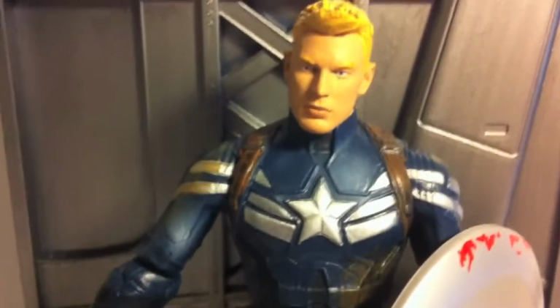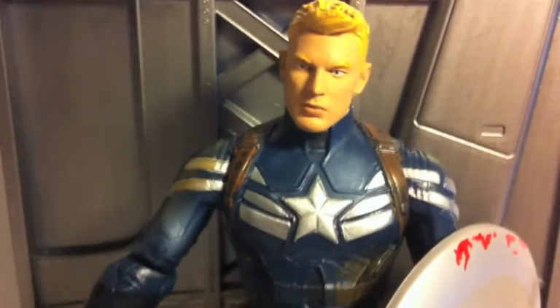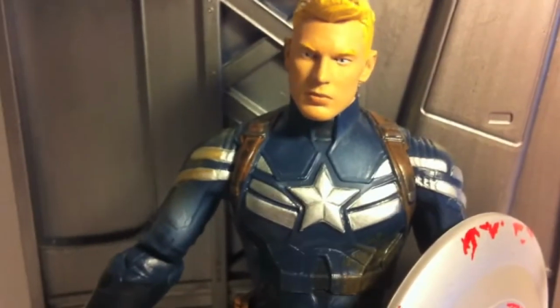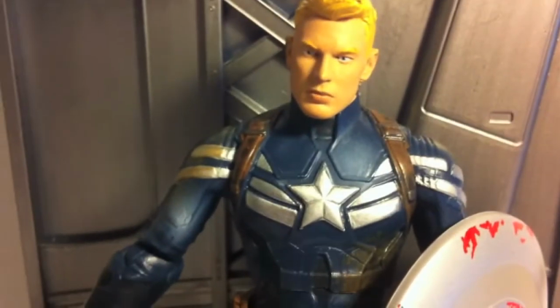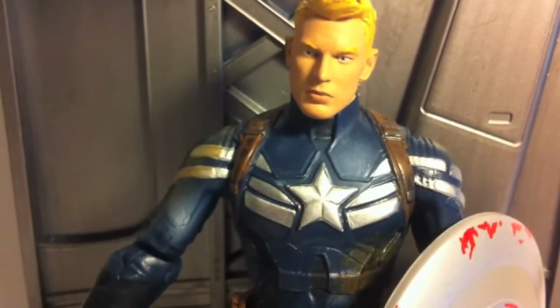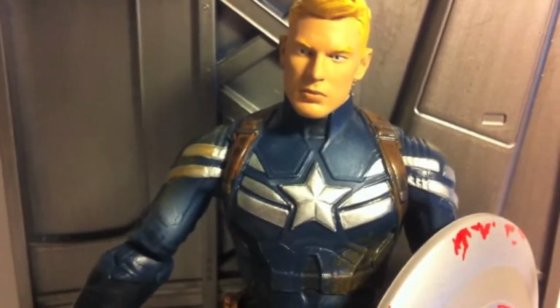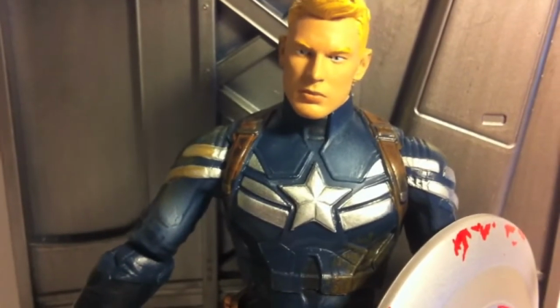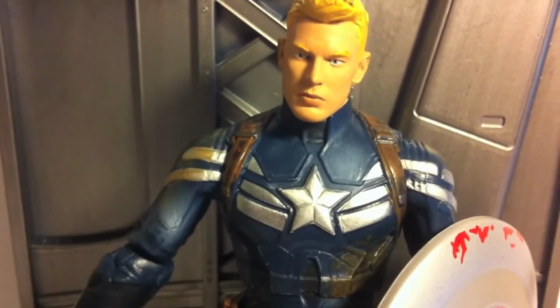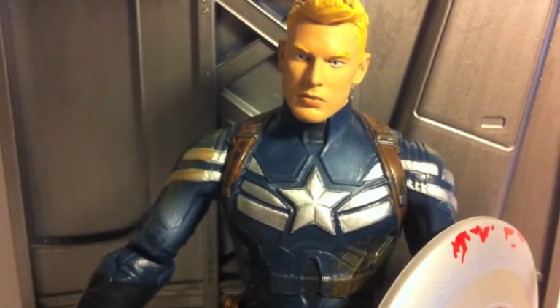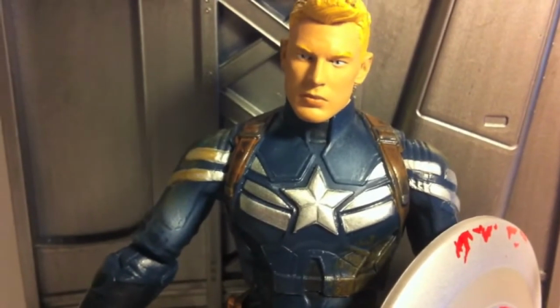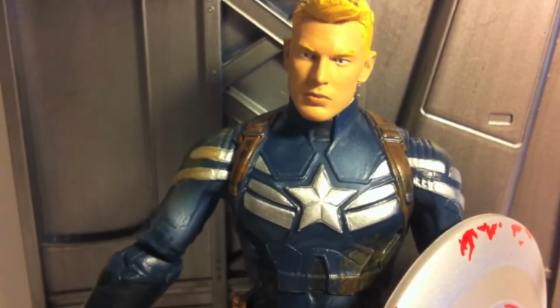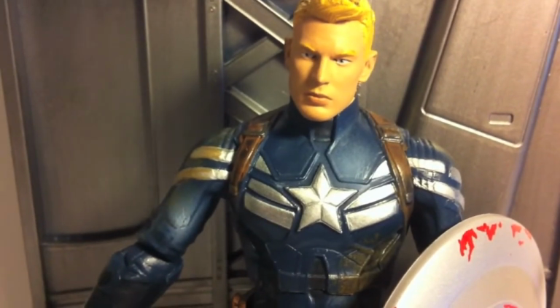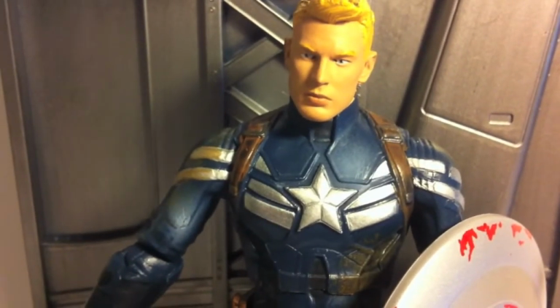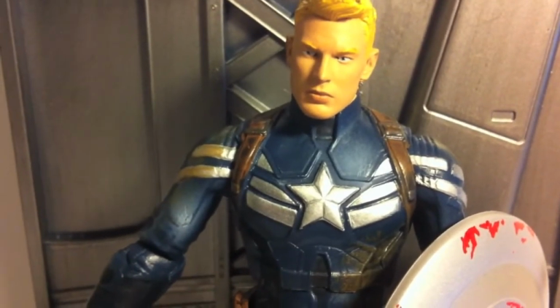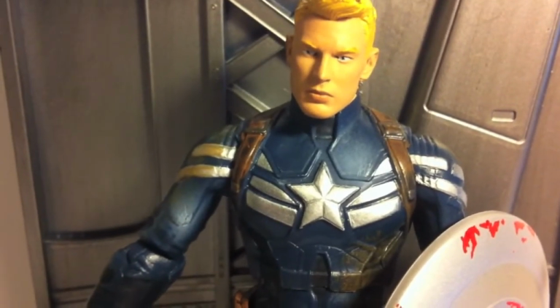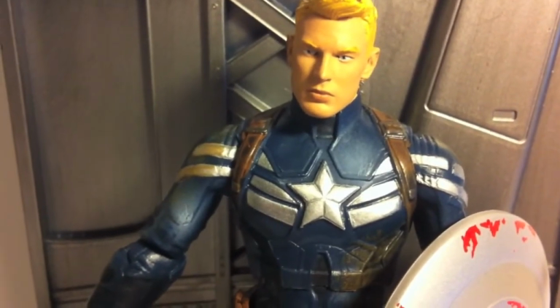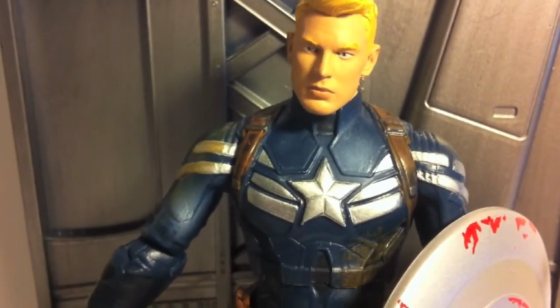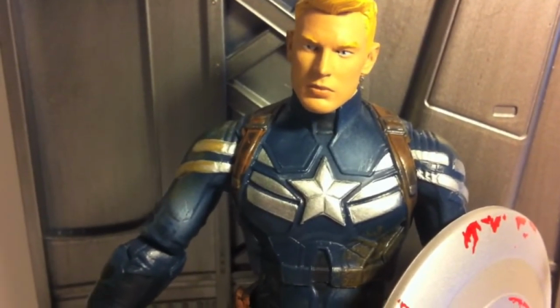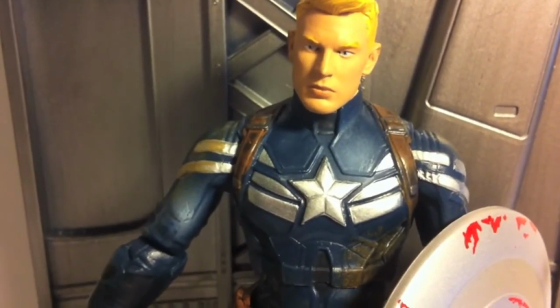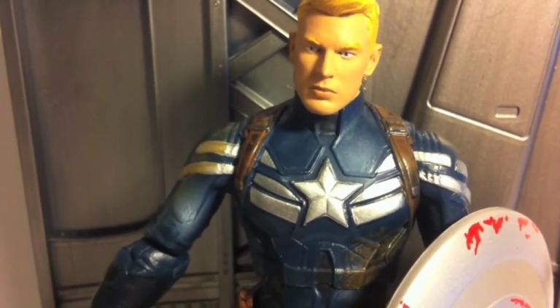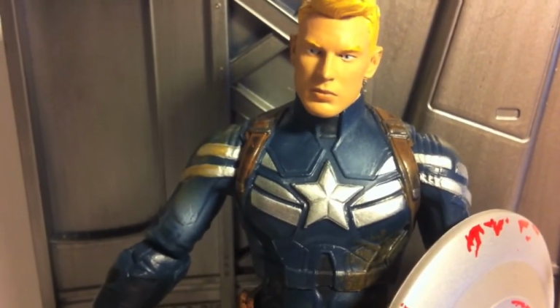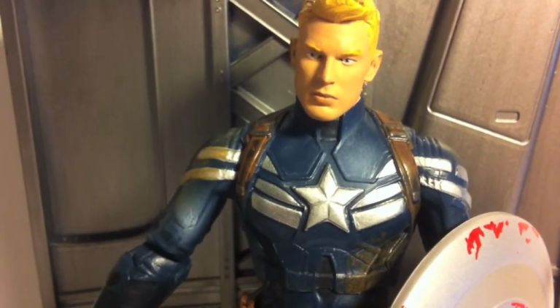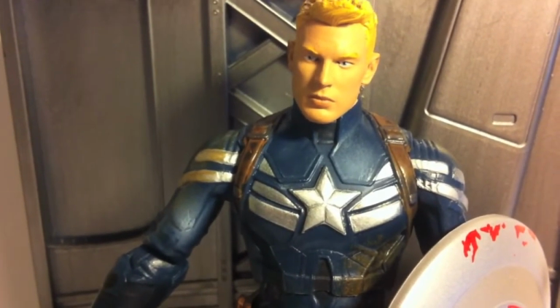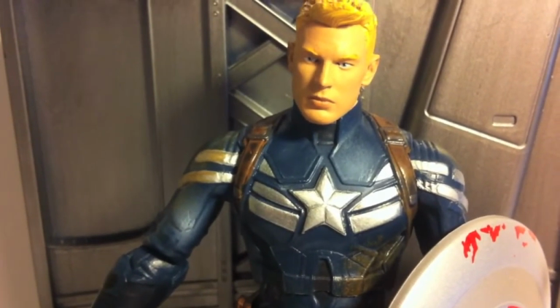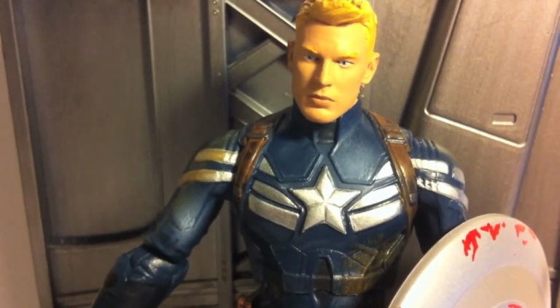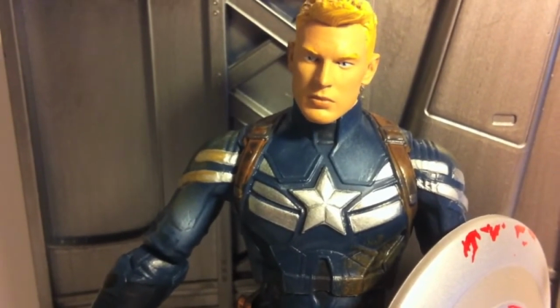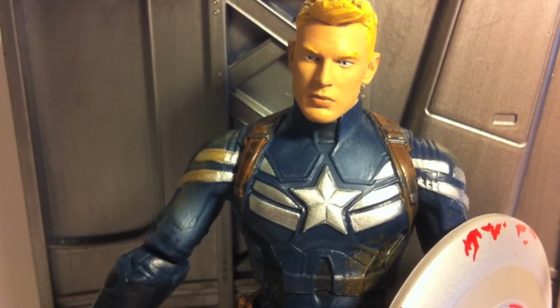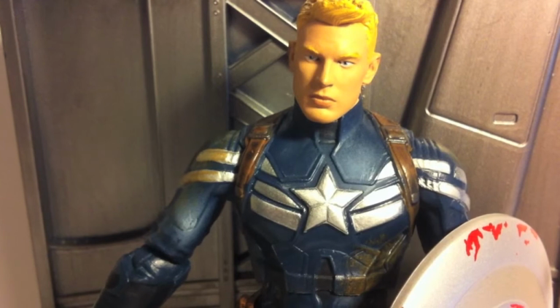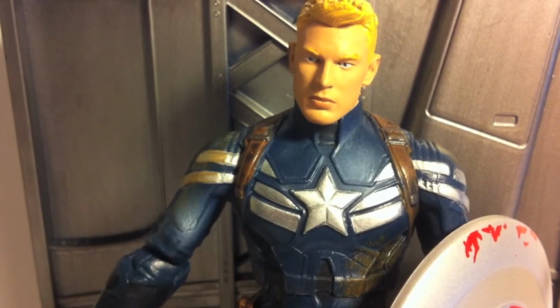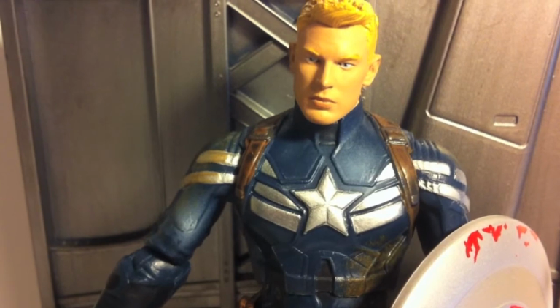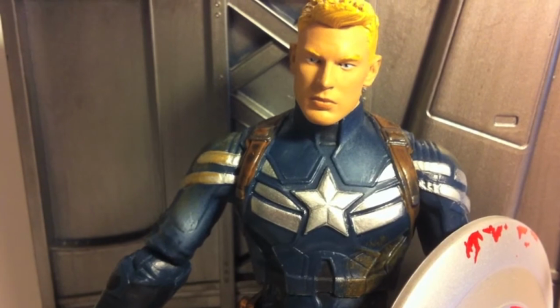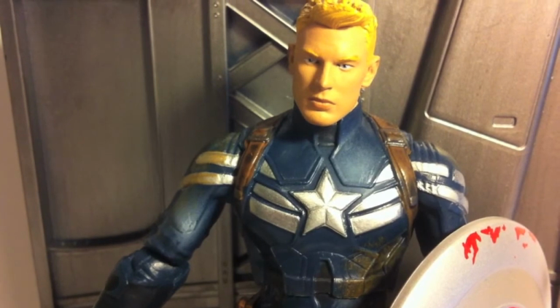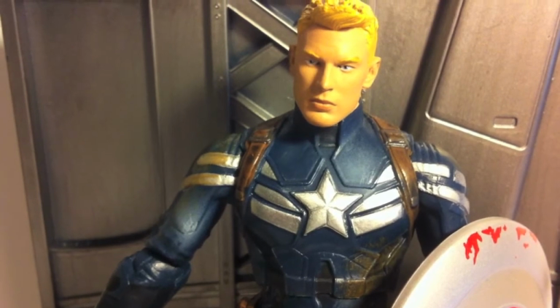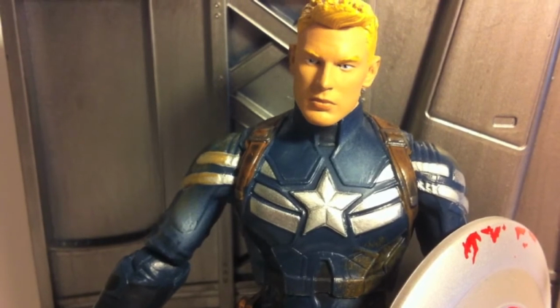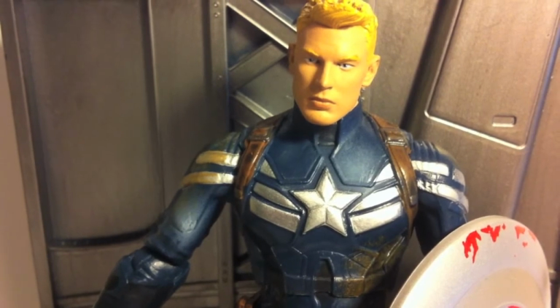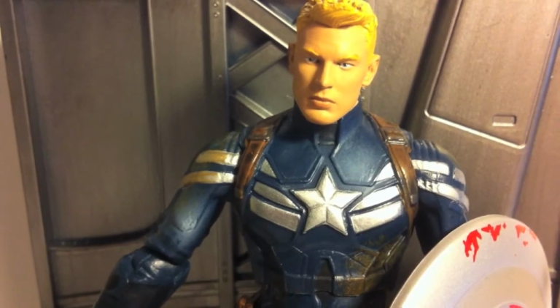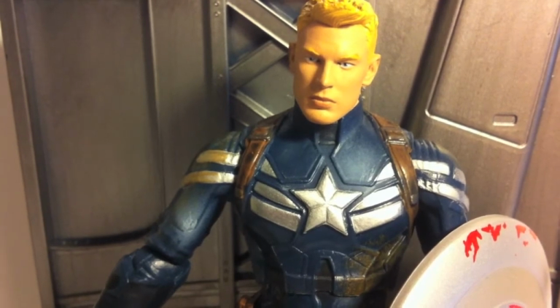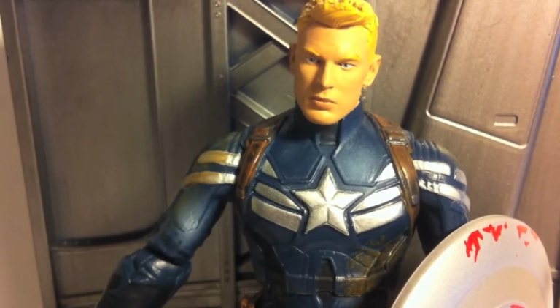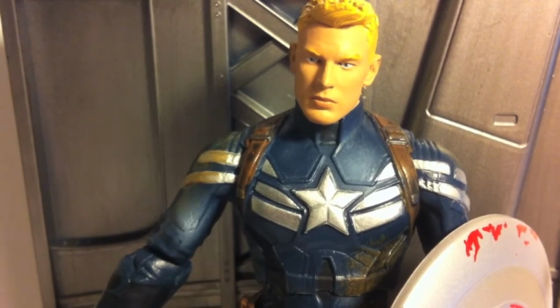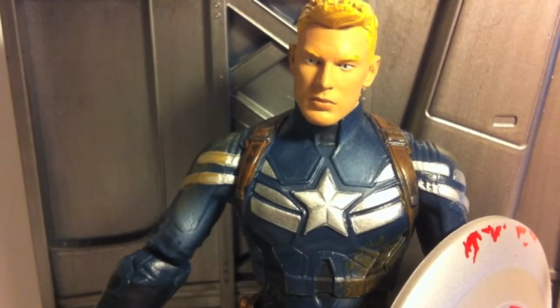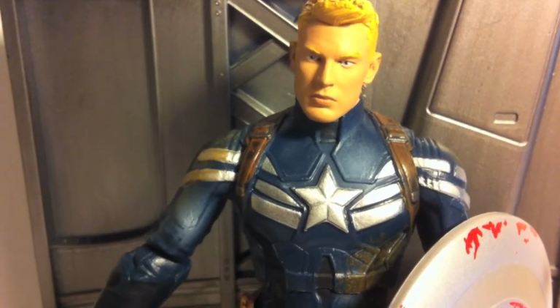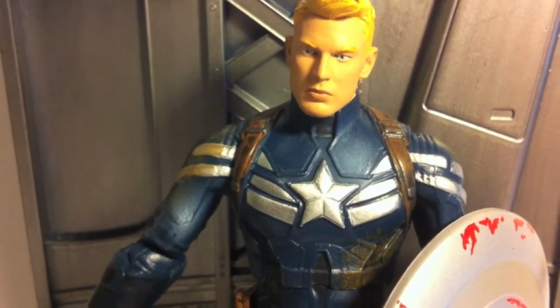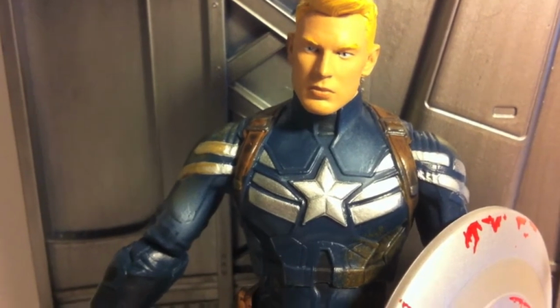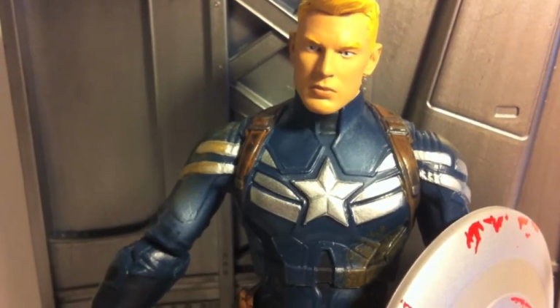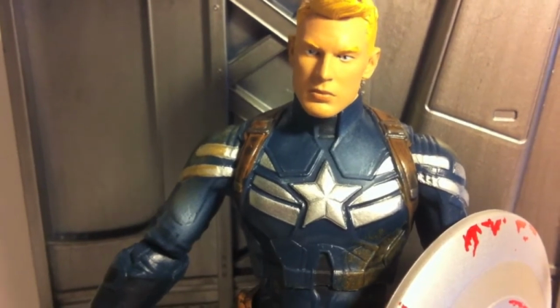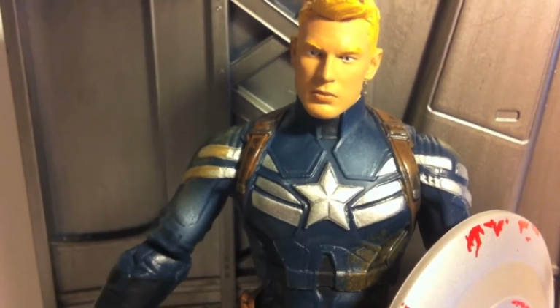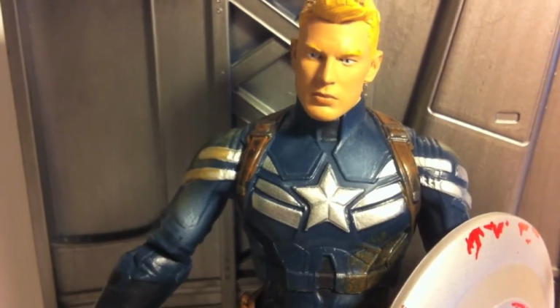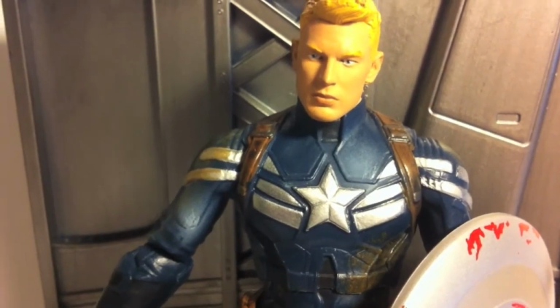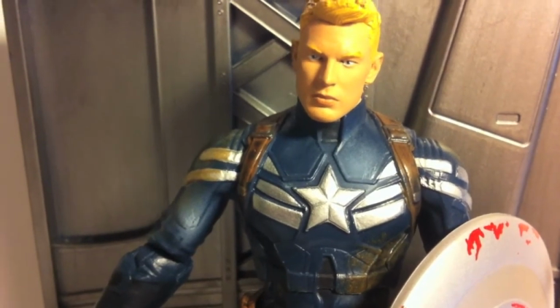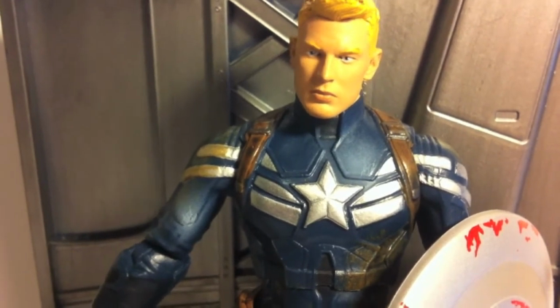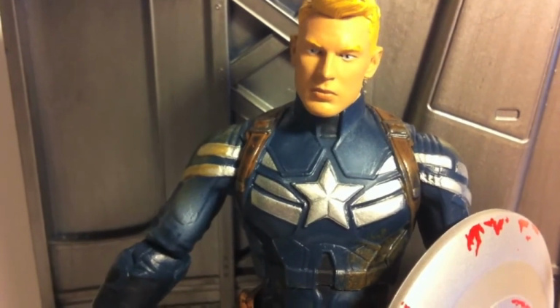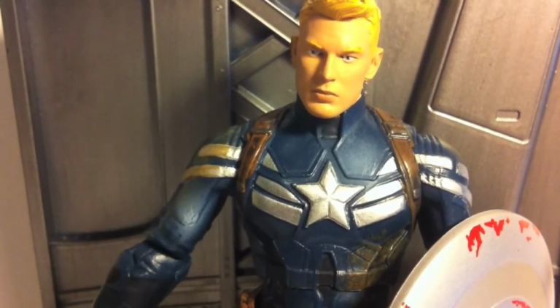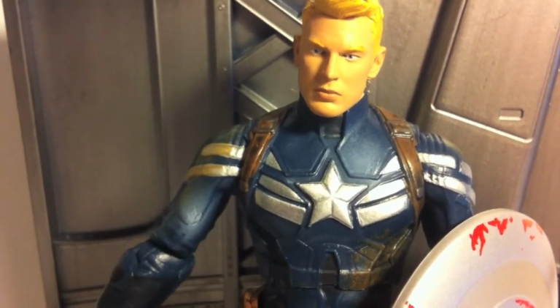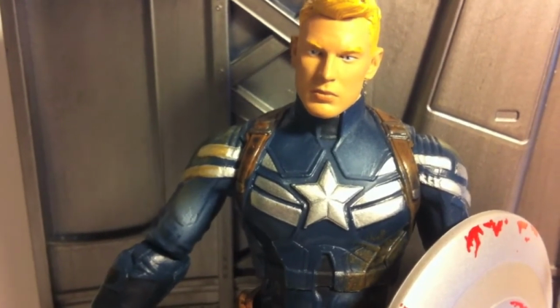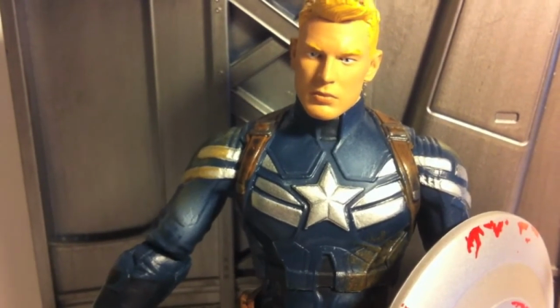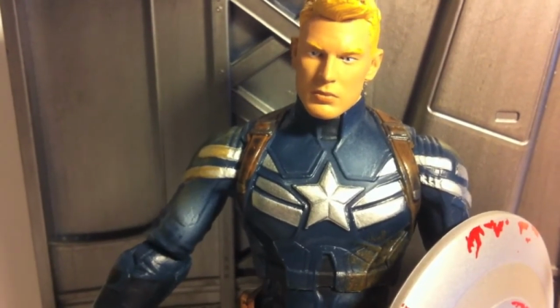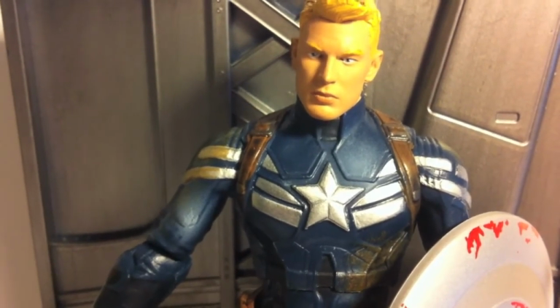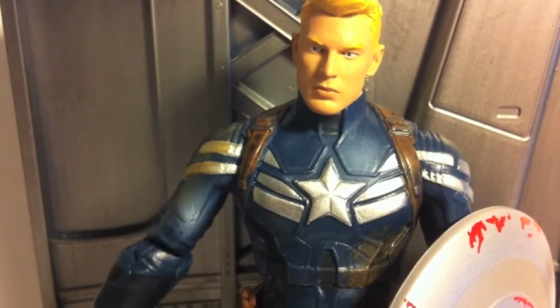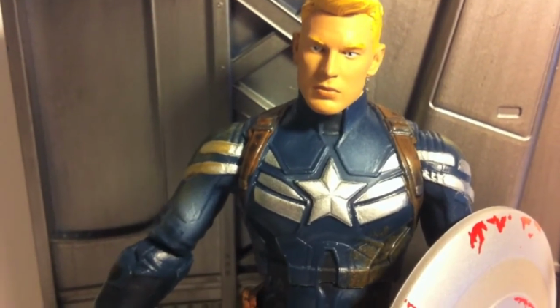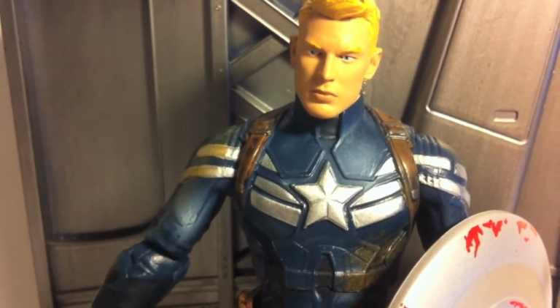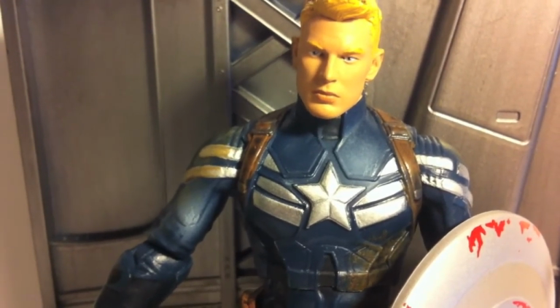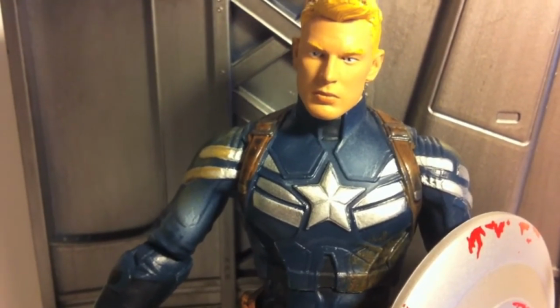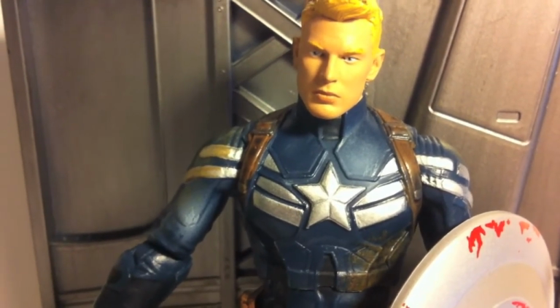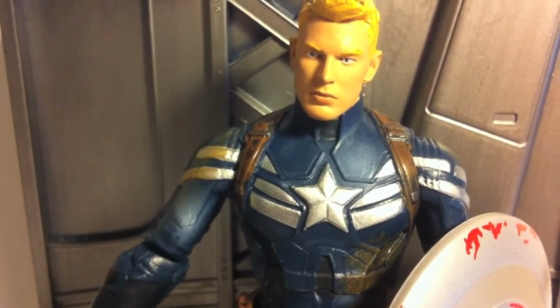This is my video review on the Marvel Select Disney Store exclusive Captain America: The Winter Soldier Captain America.